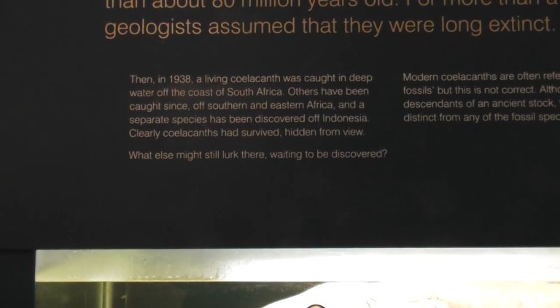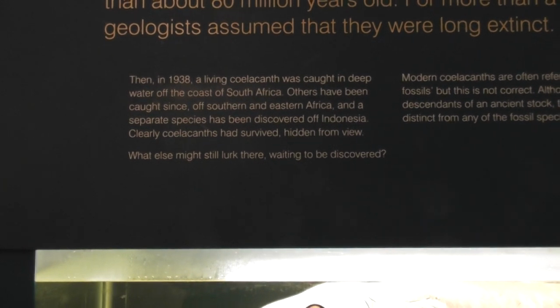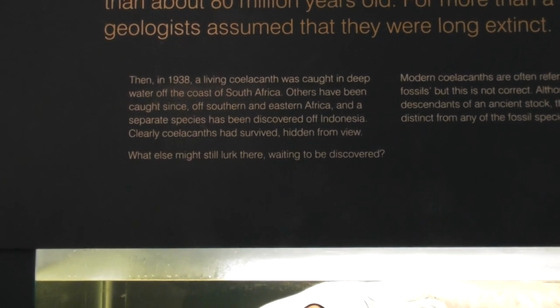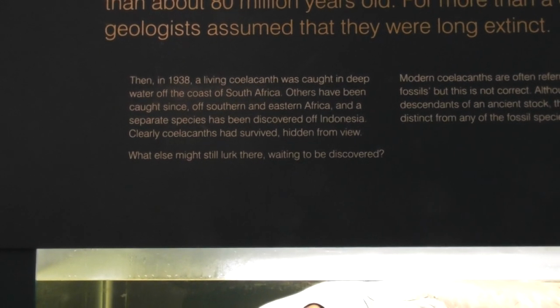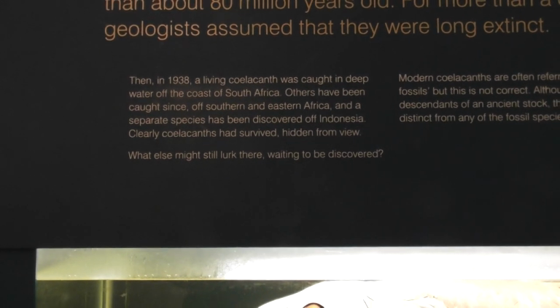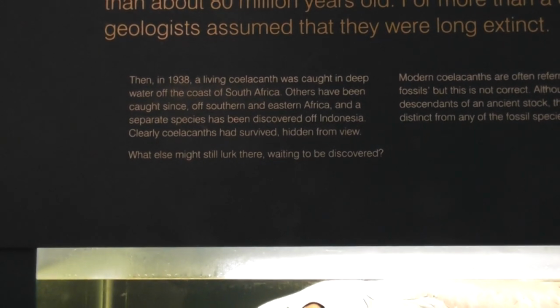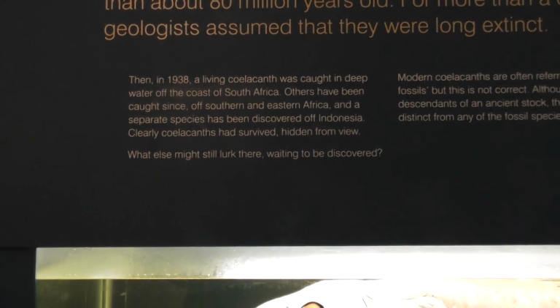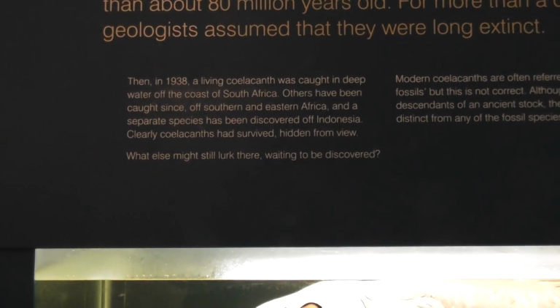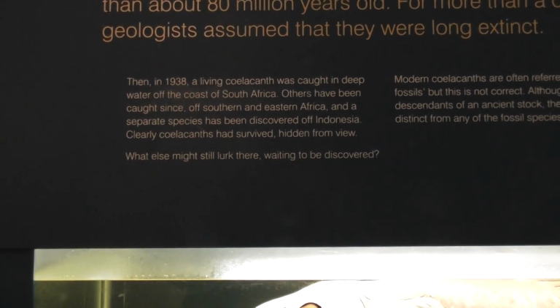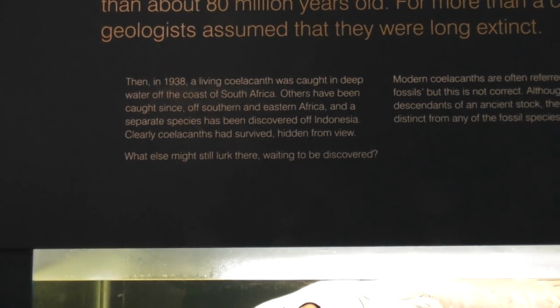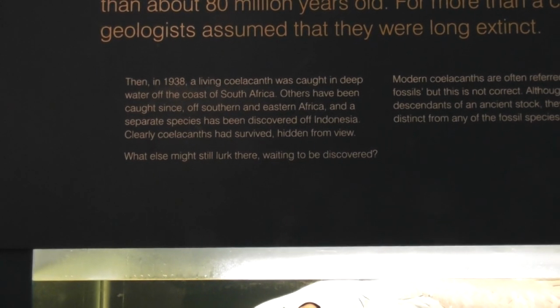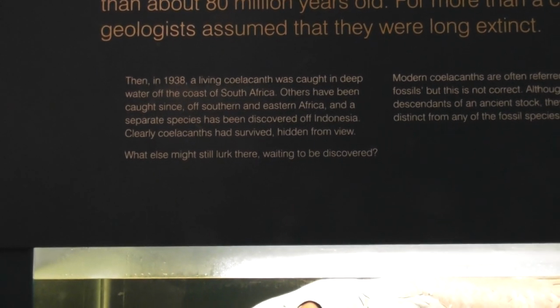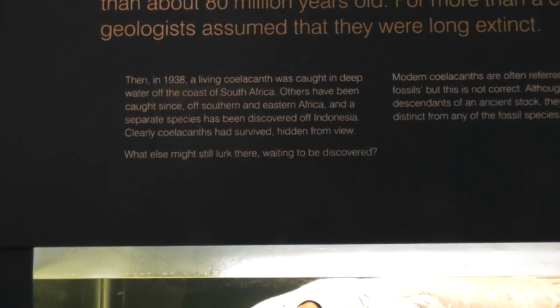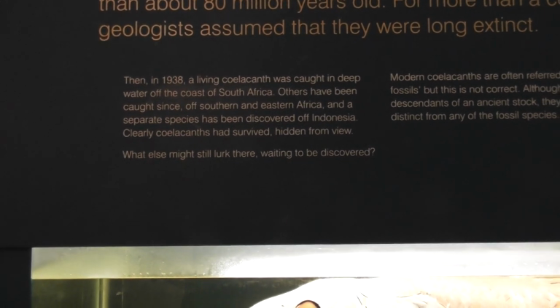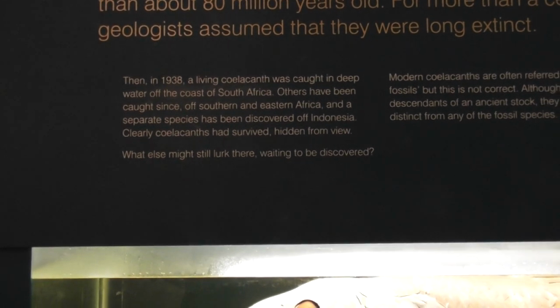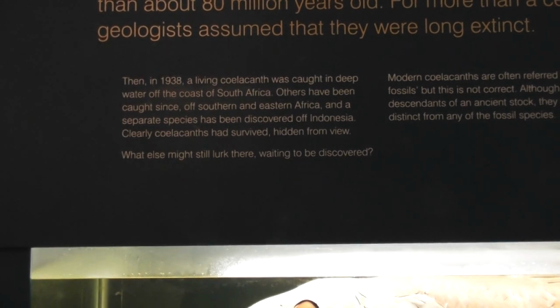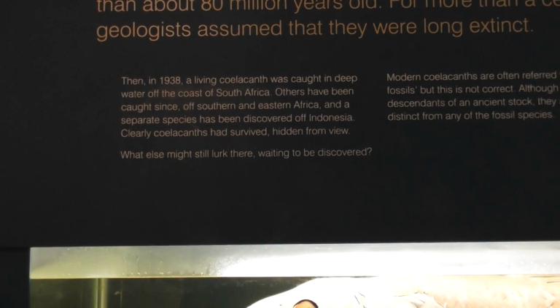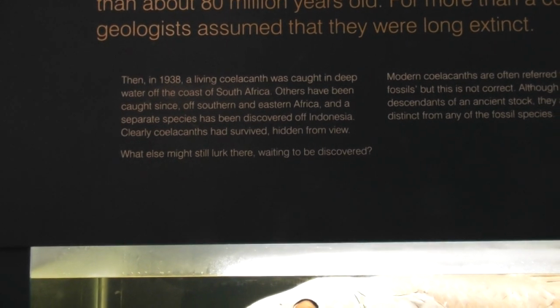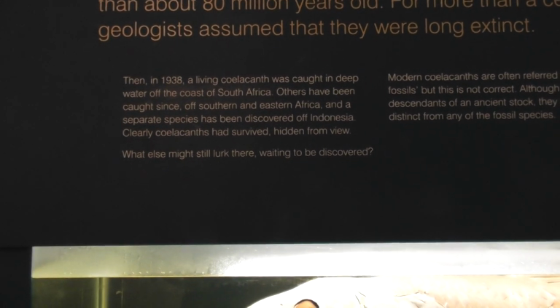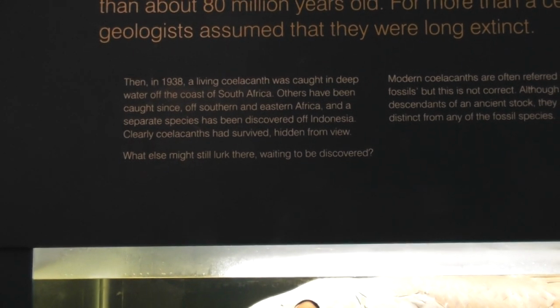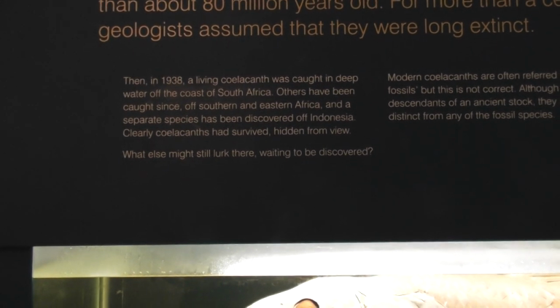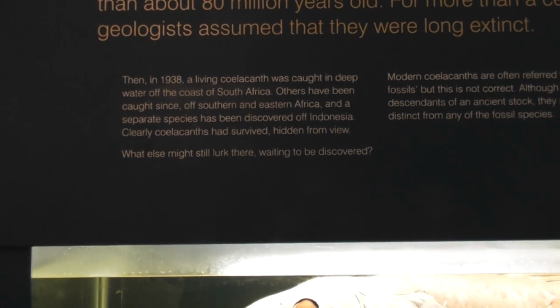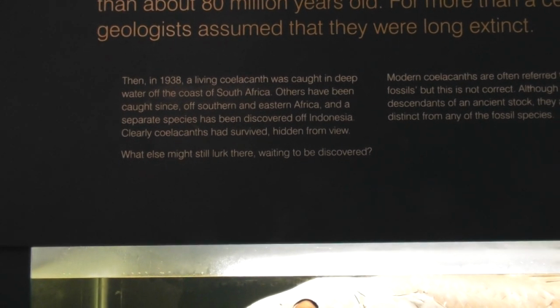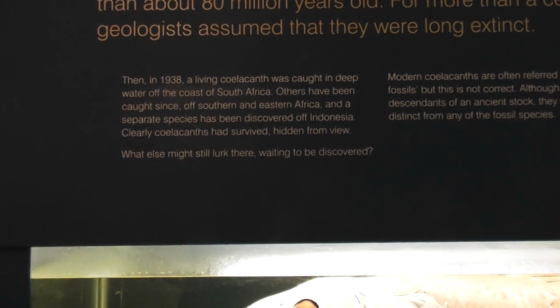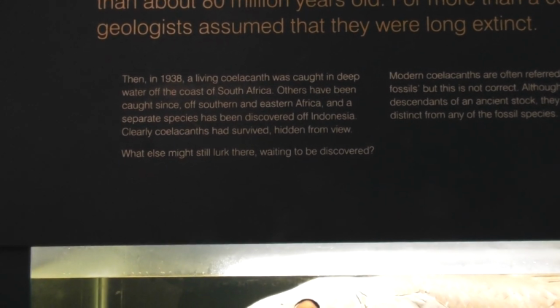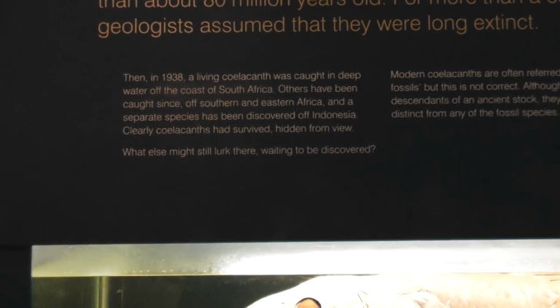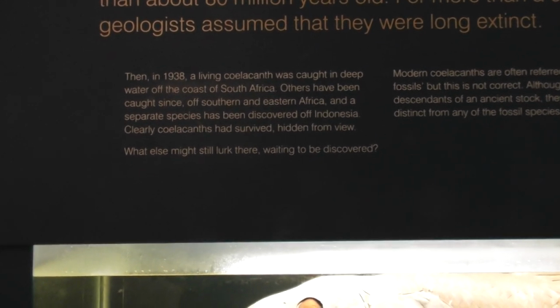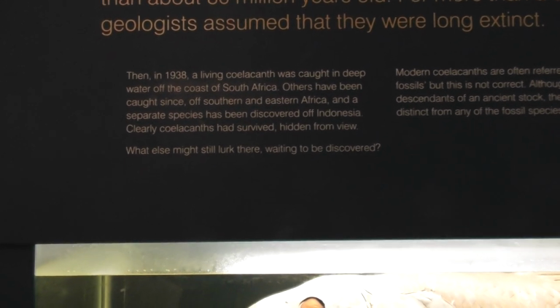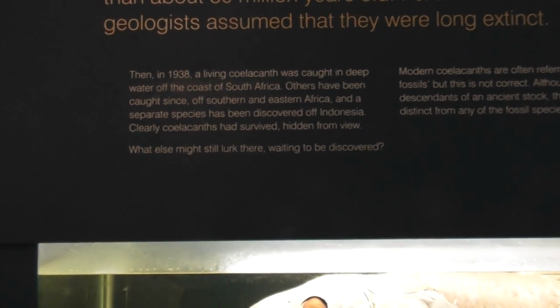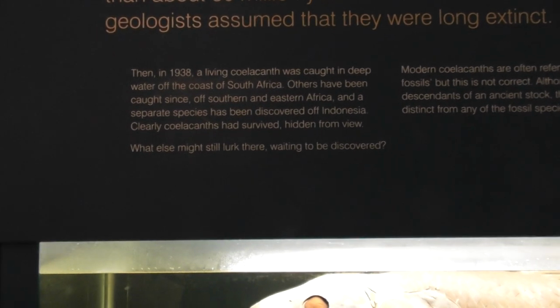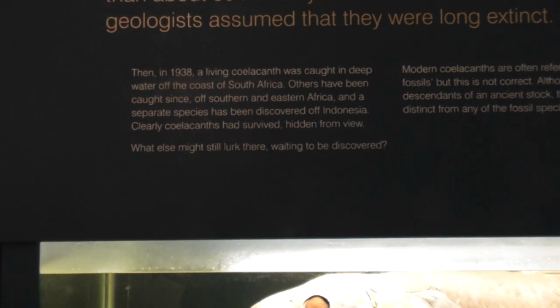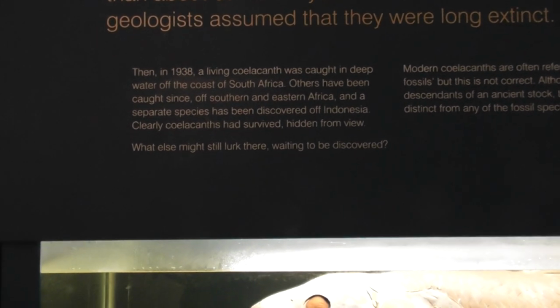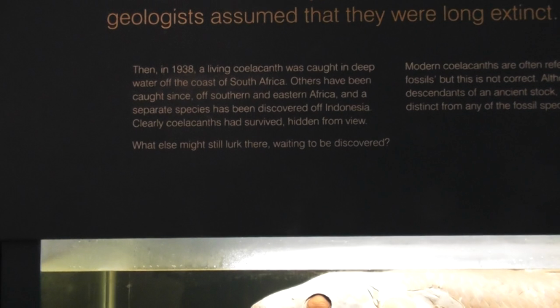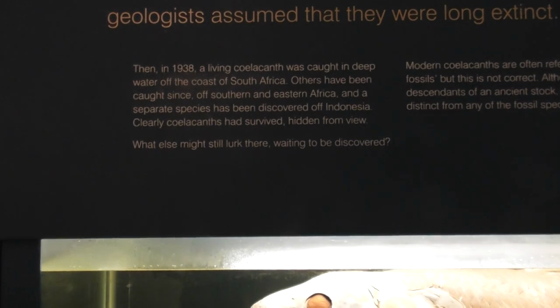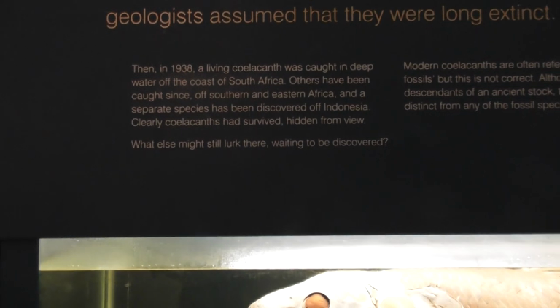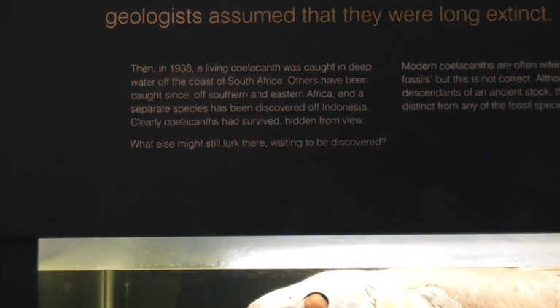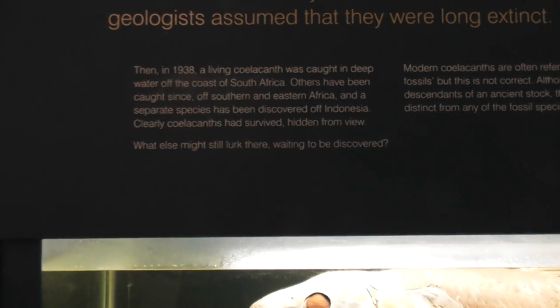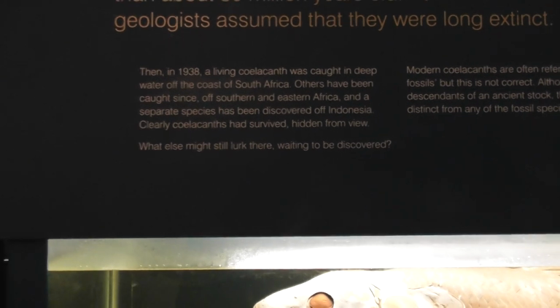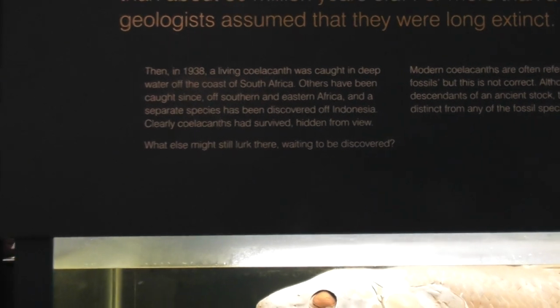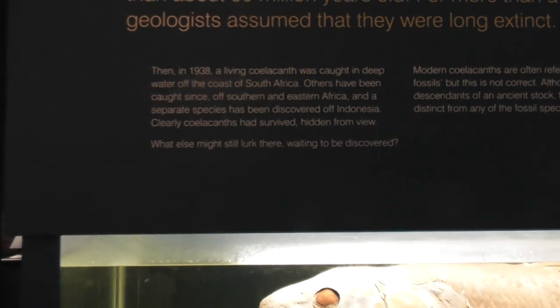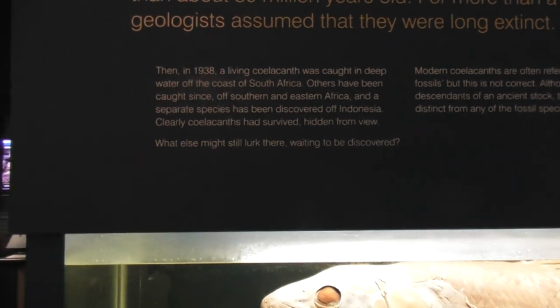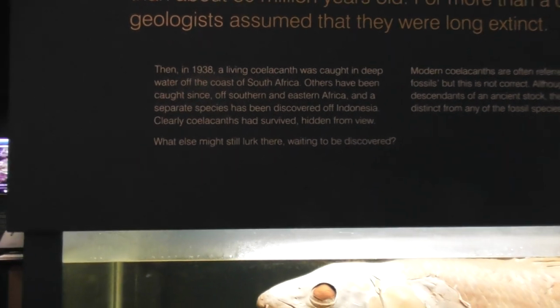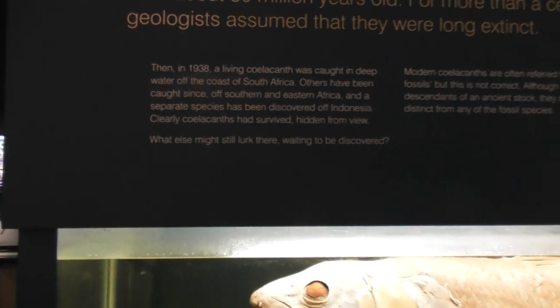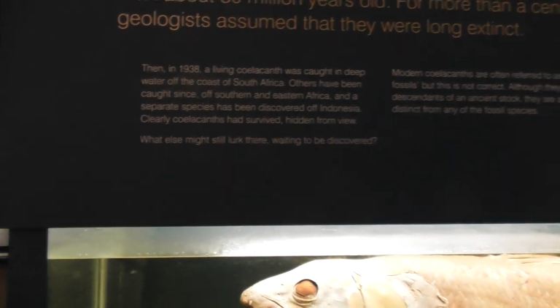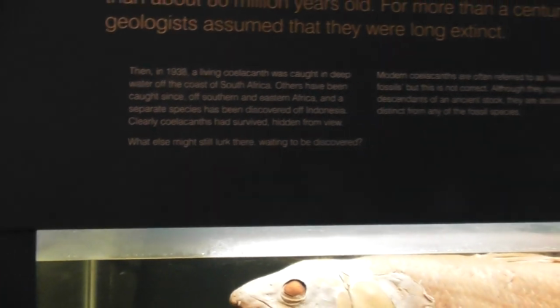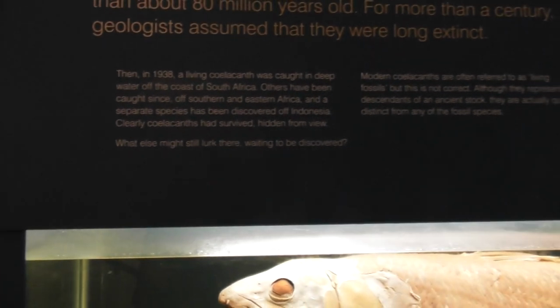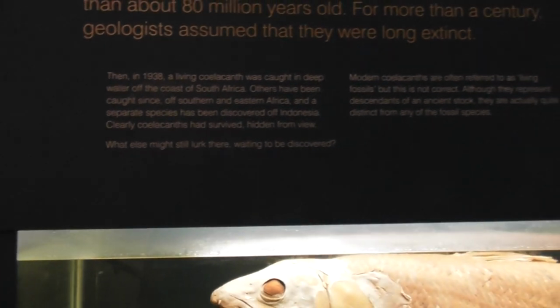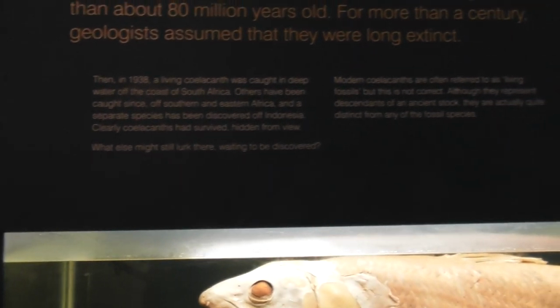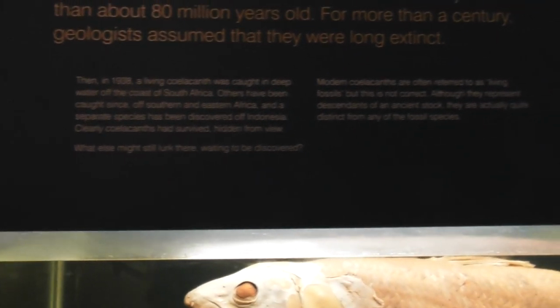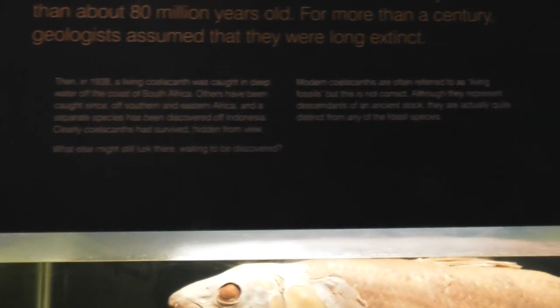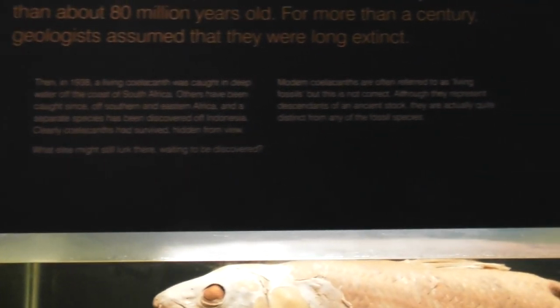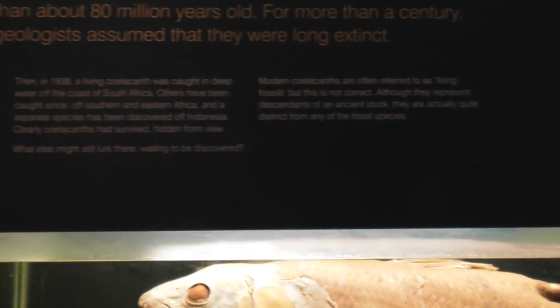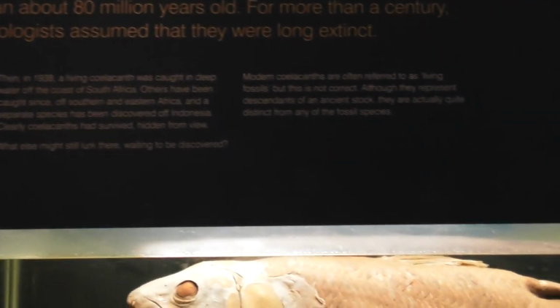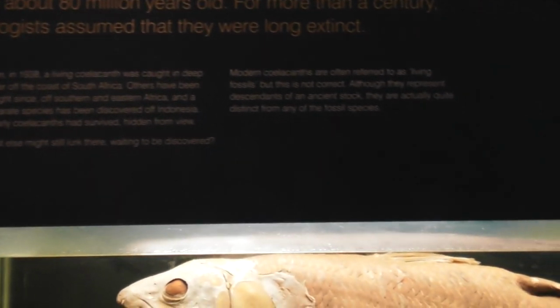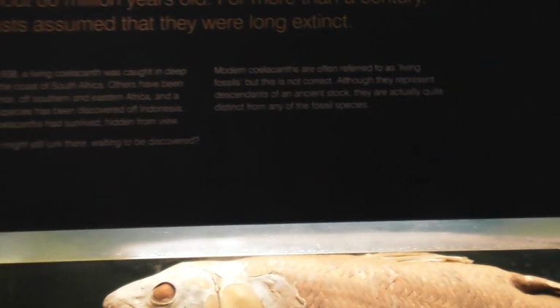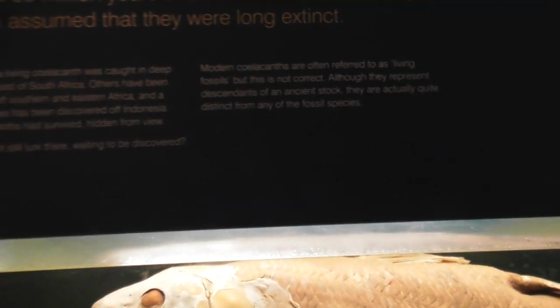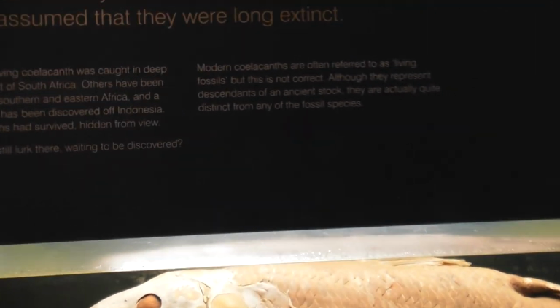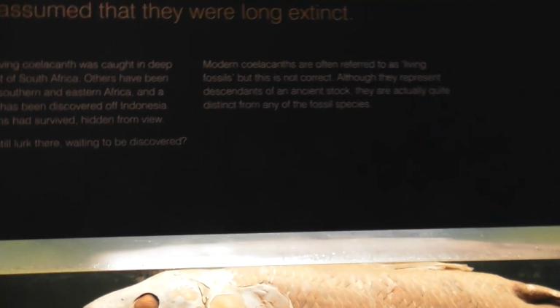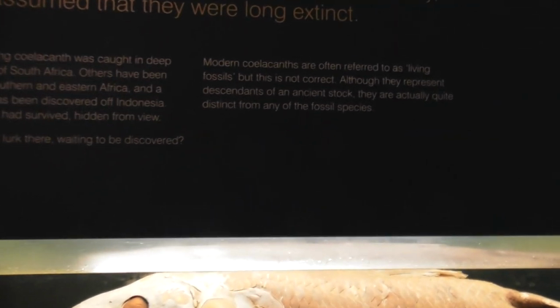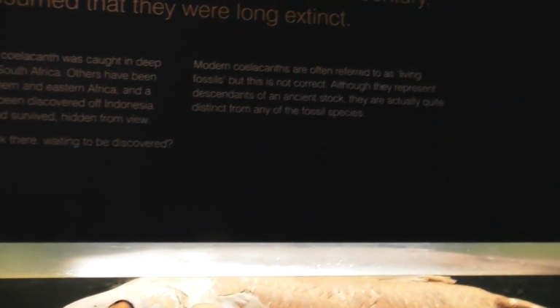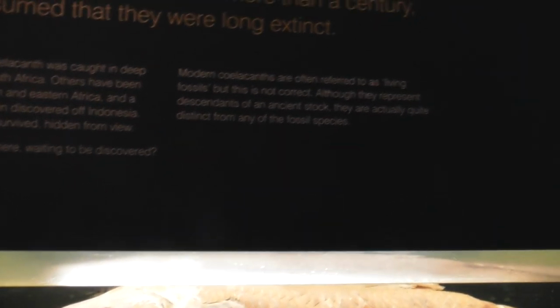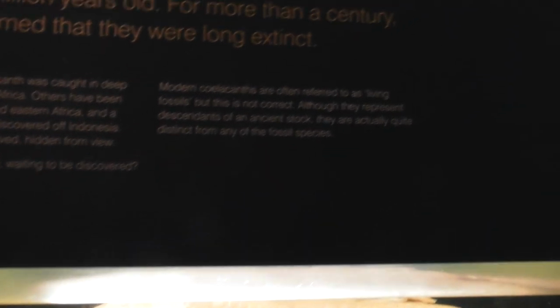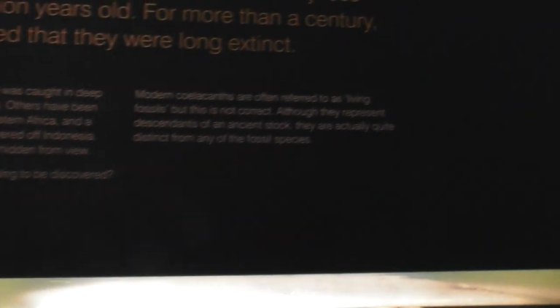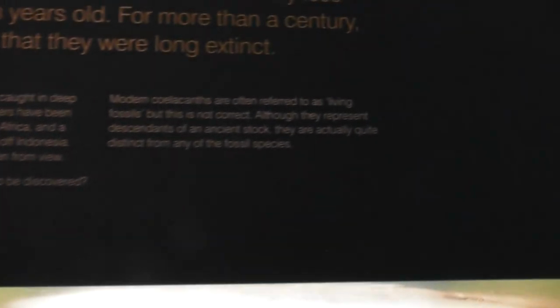Clearly, coelacanths have survived, hidden from view. What else might be lurking down there waiting to be discovered? Nessie?